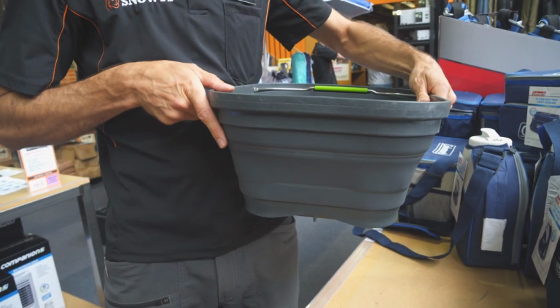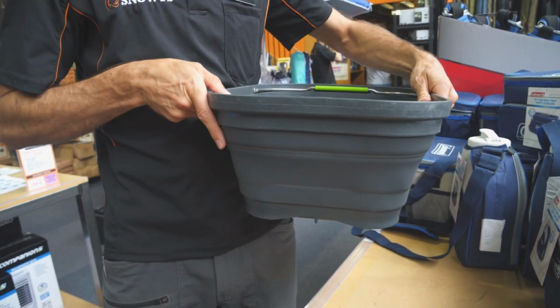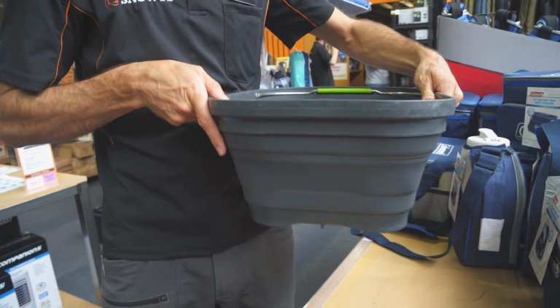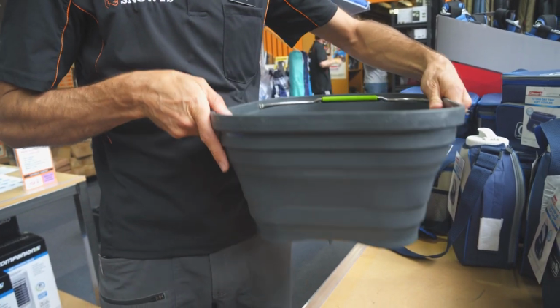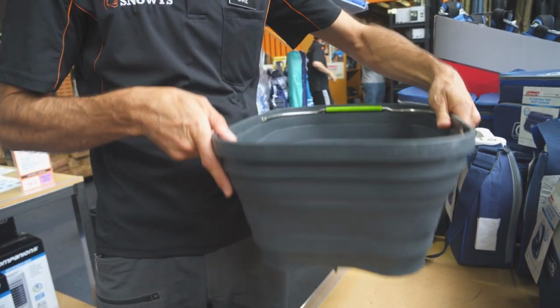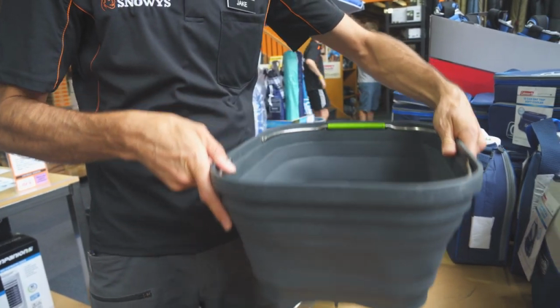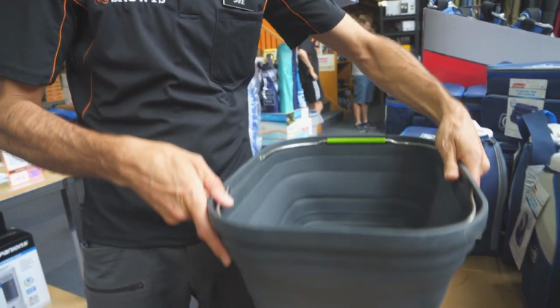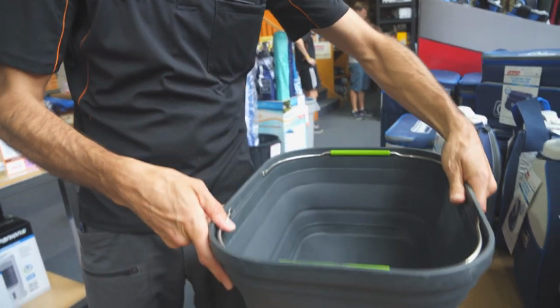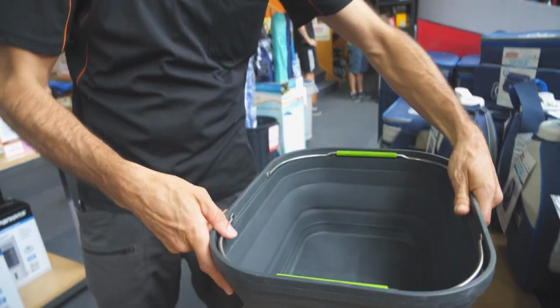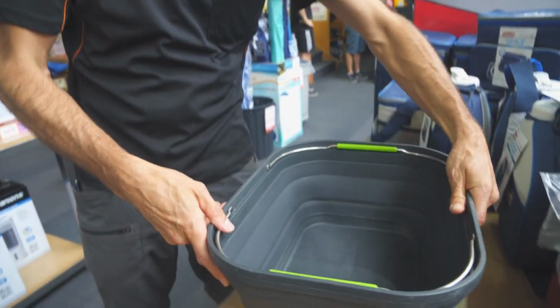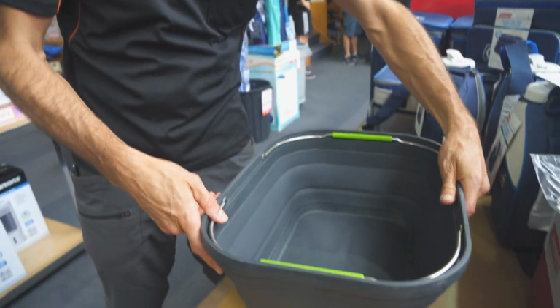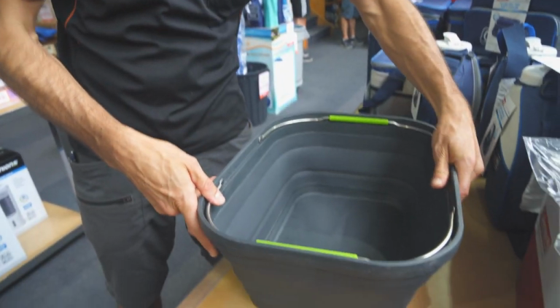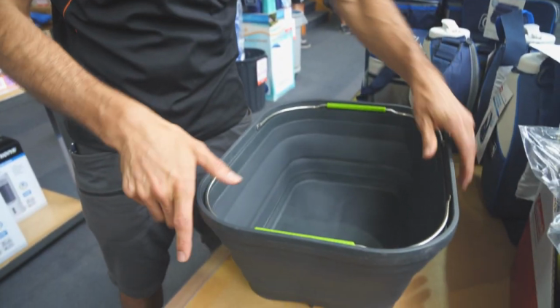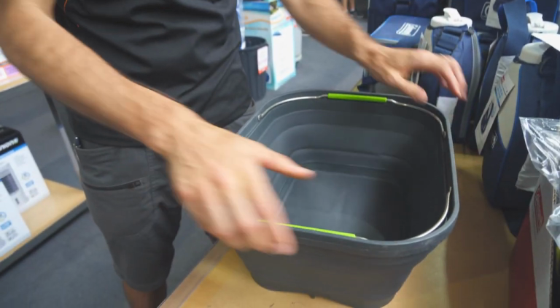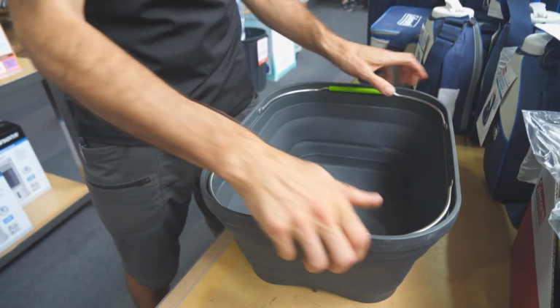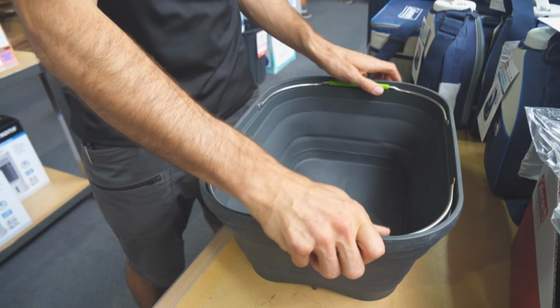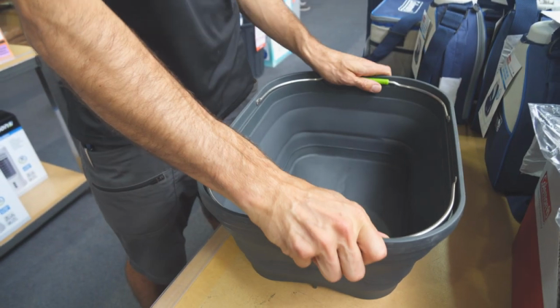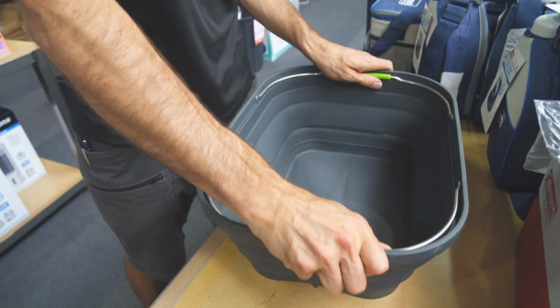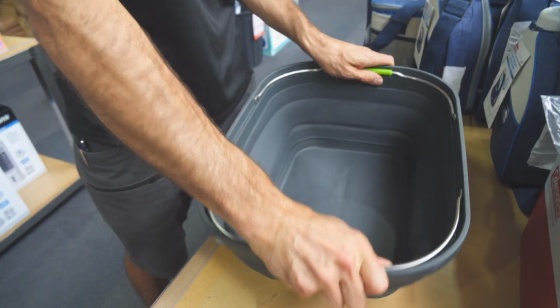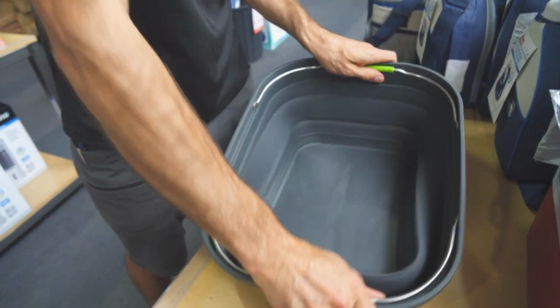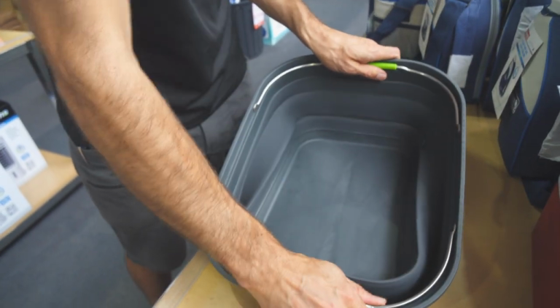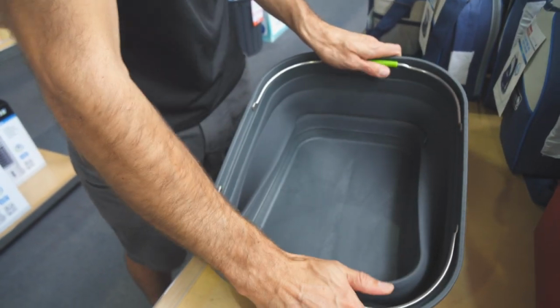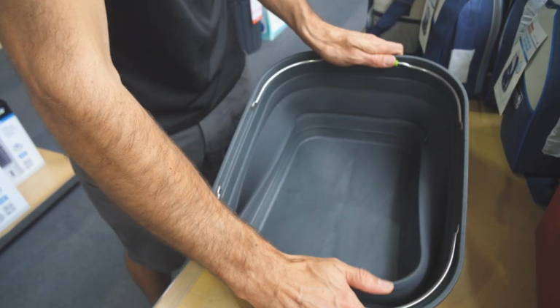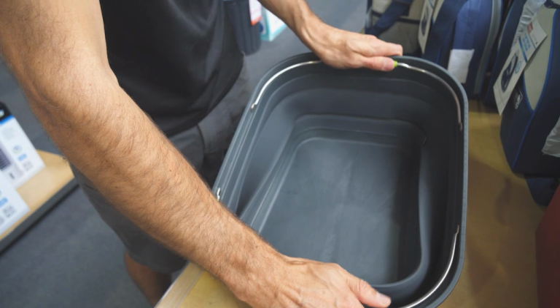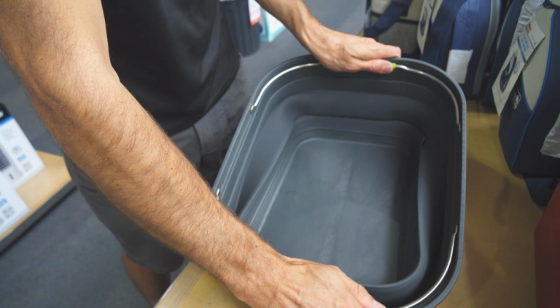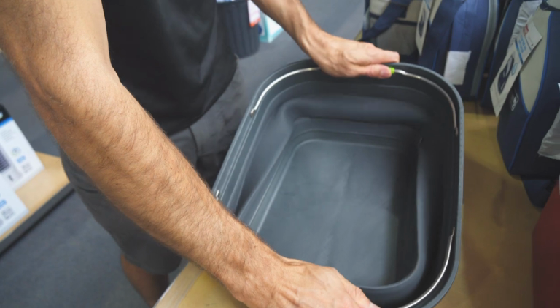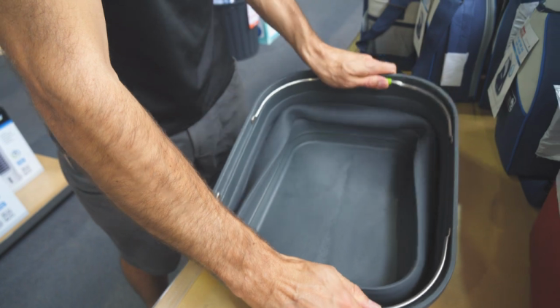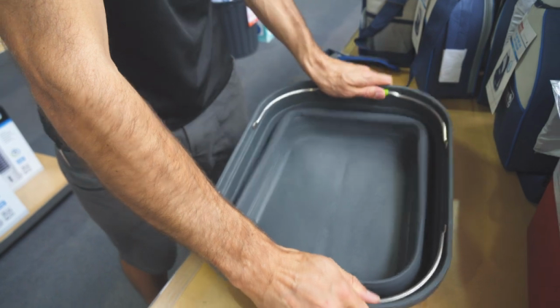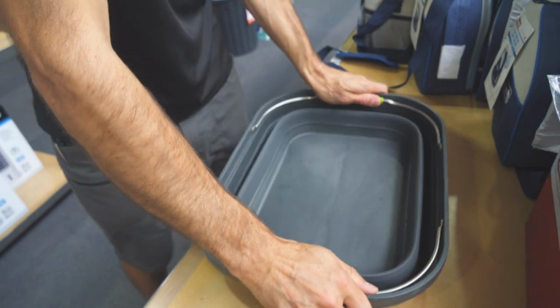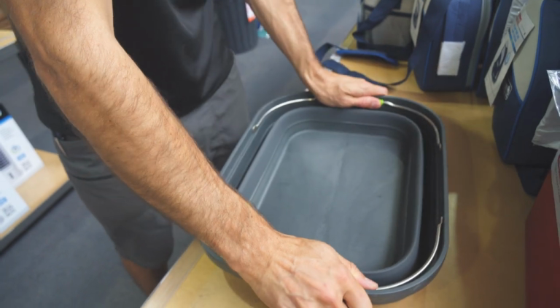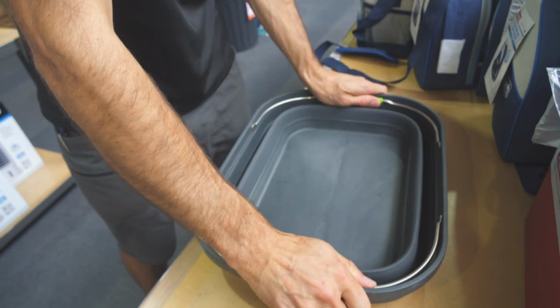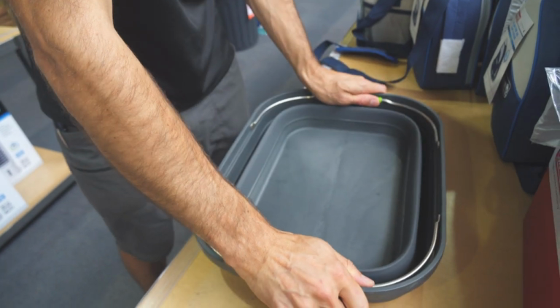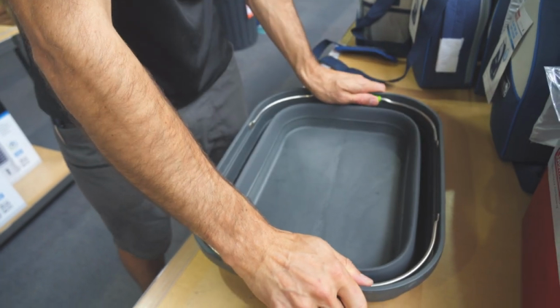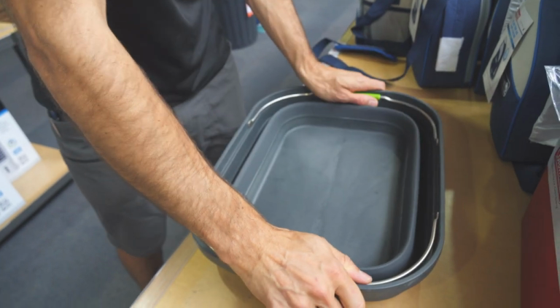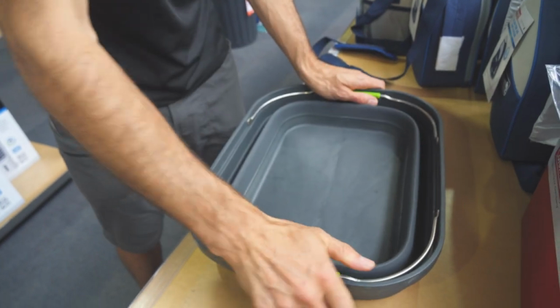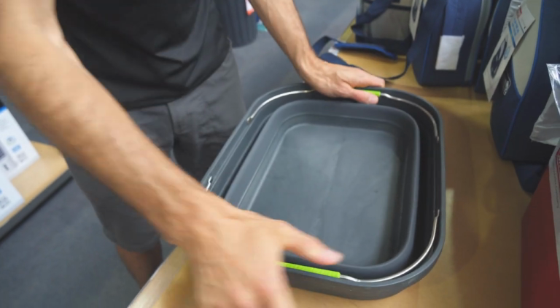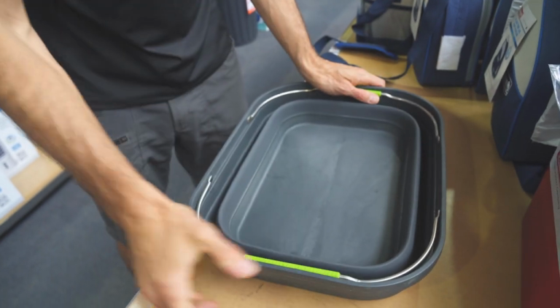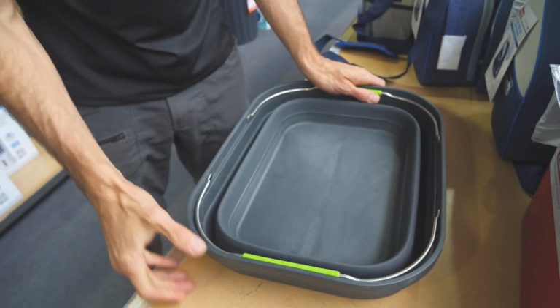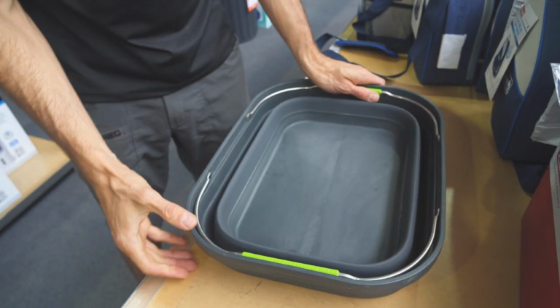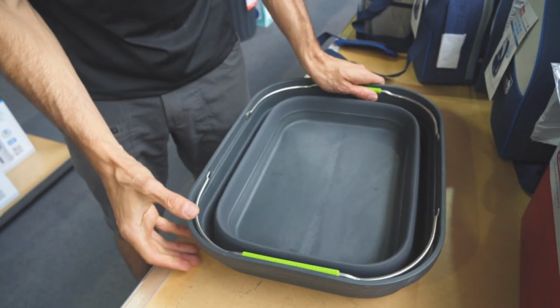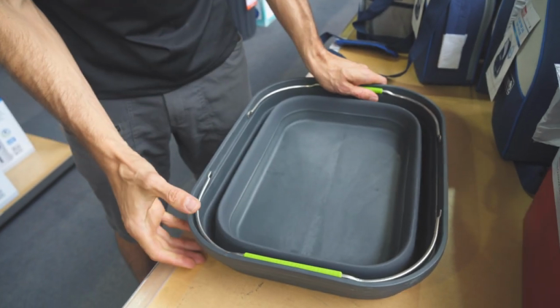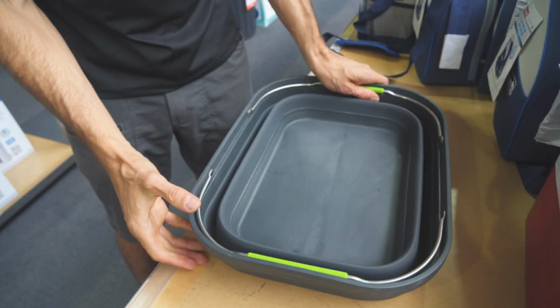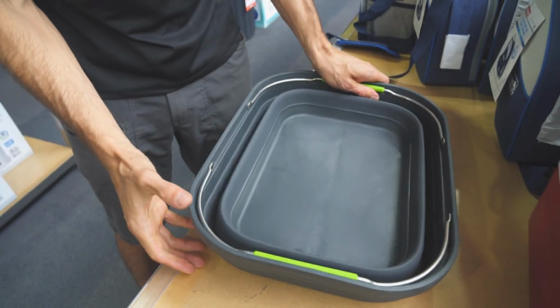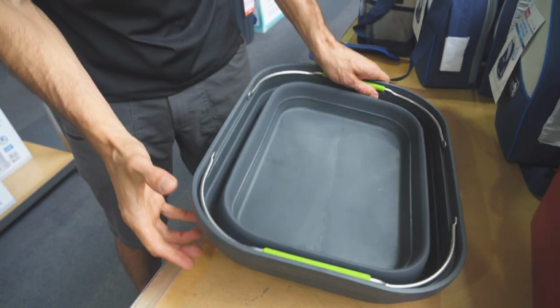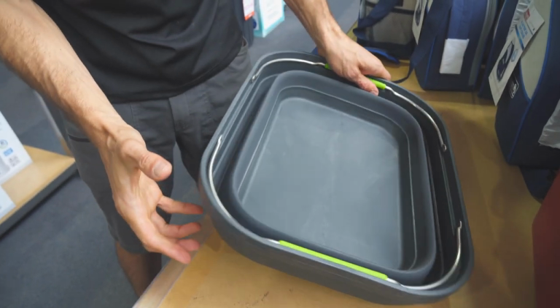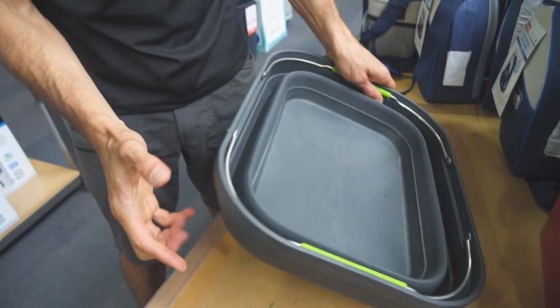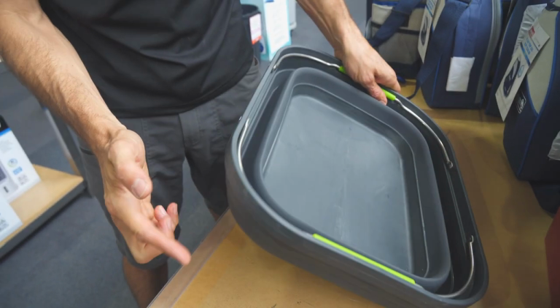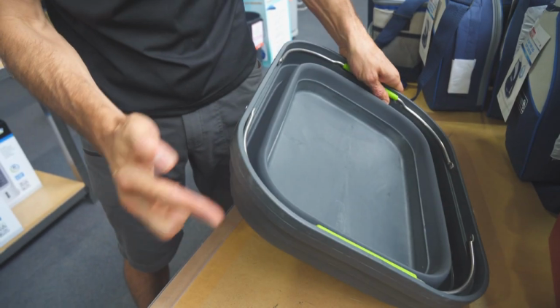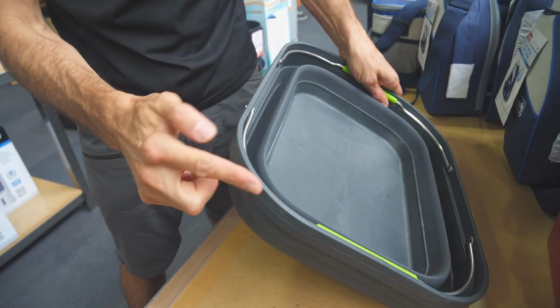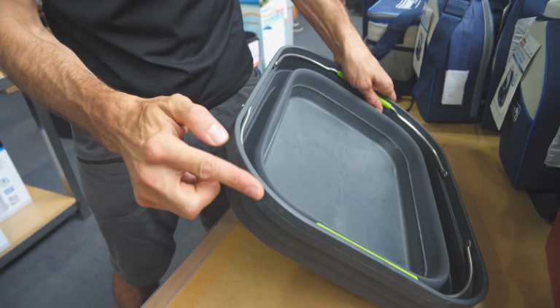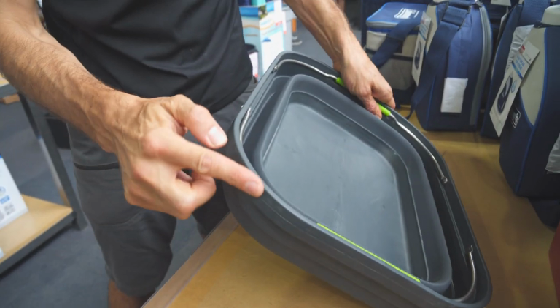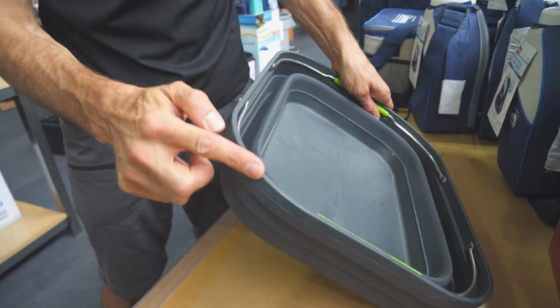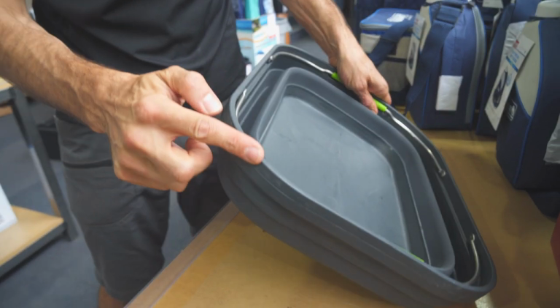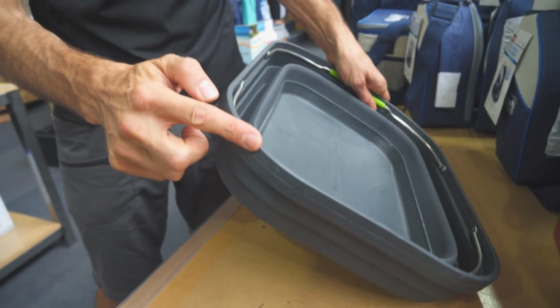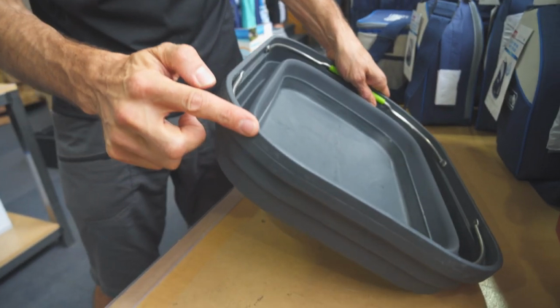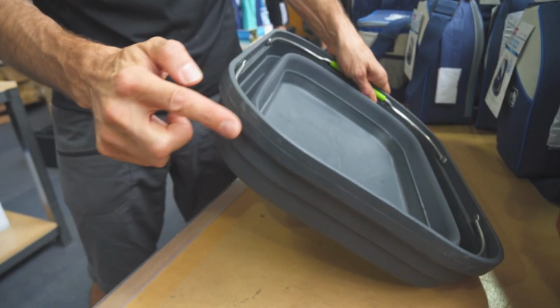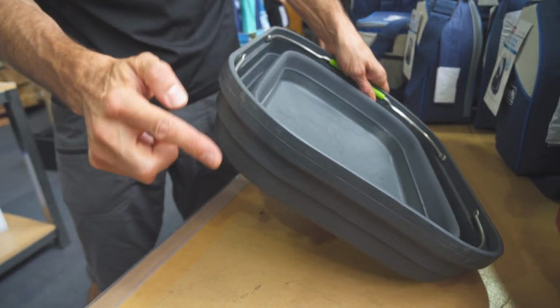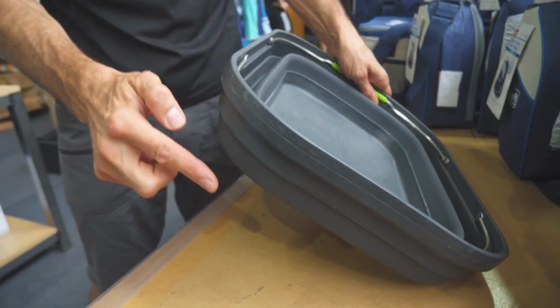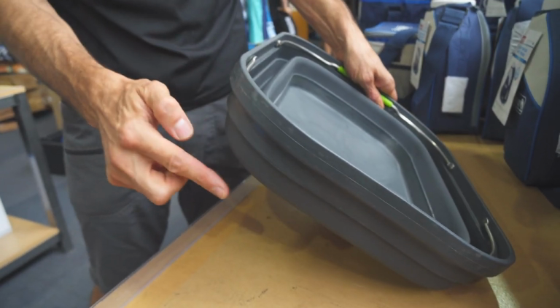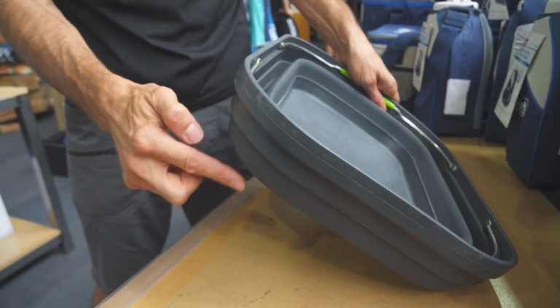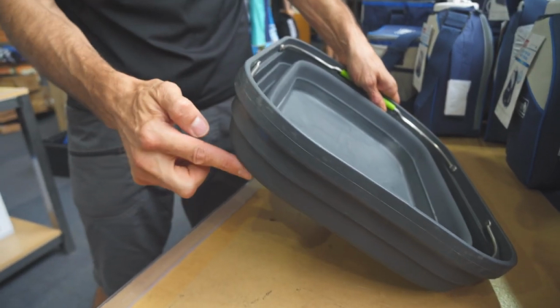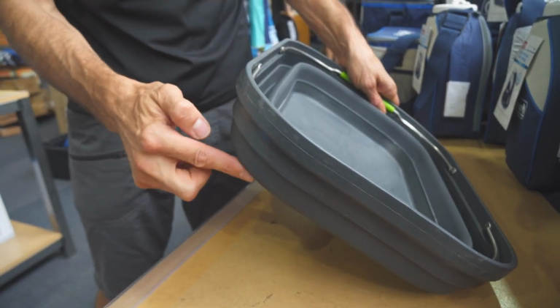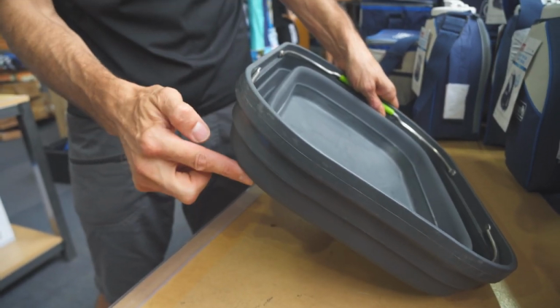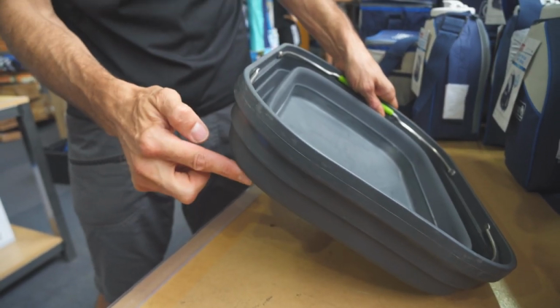When you pack it up, you just need to pop down one side first, then the other side. When it's packed up, it measures just 7.8 centimeters high.